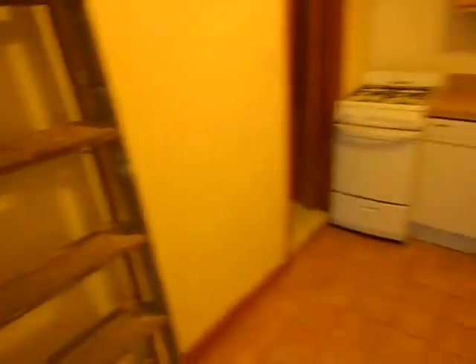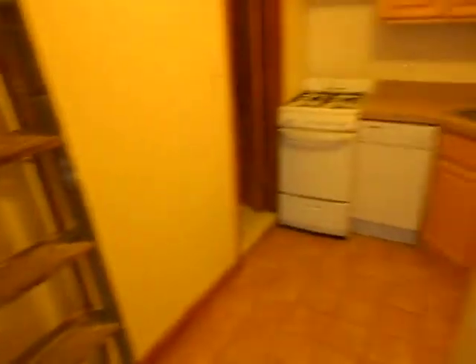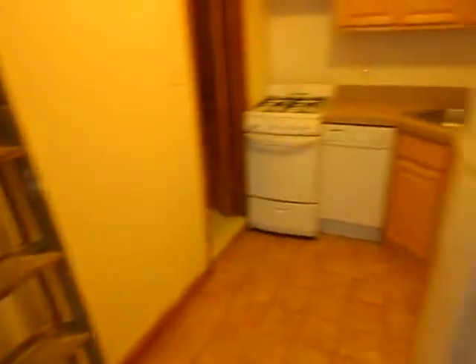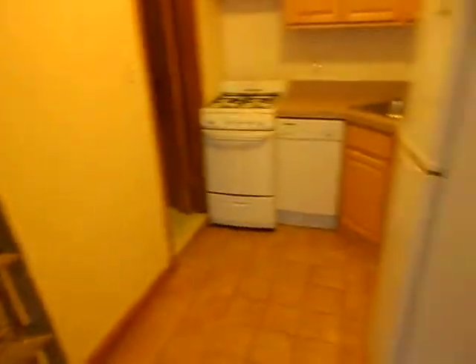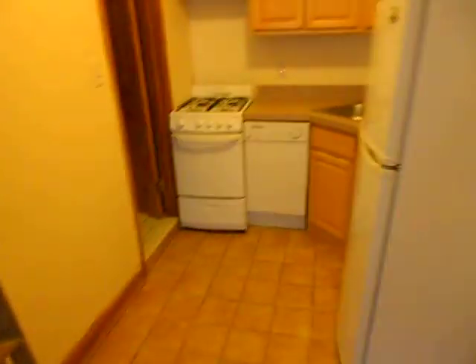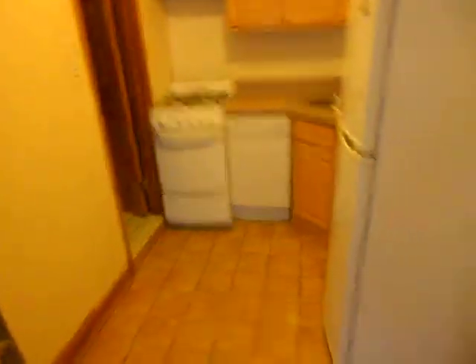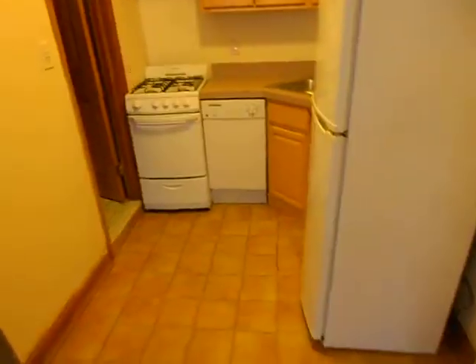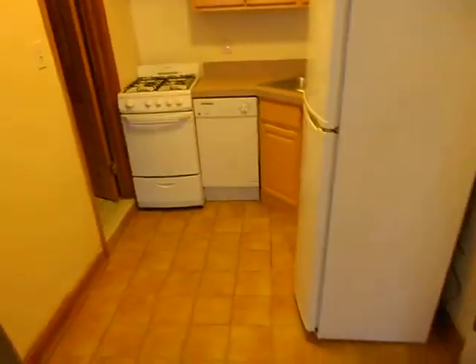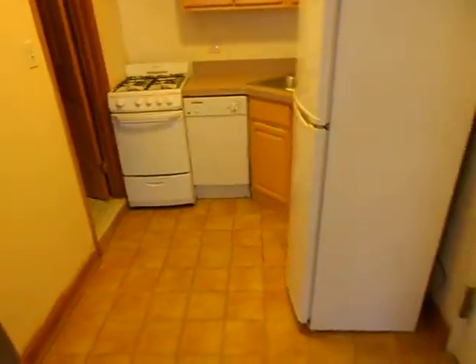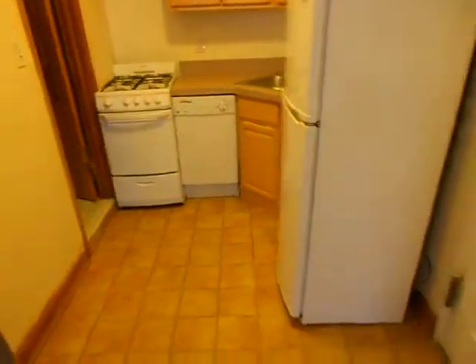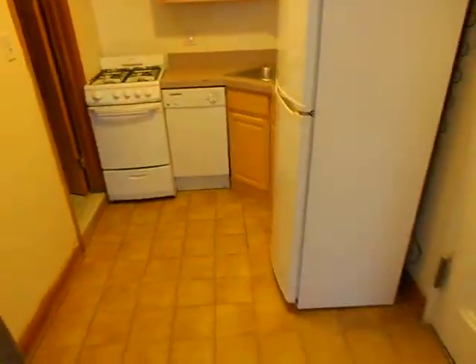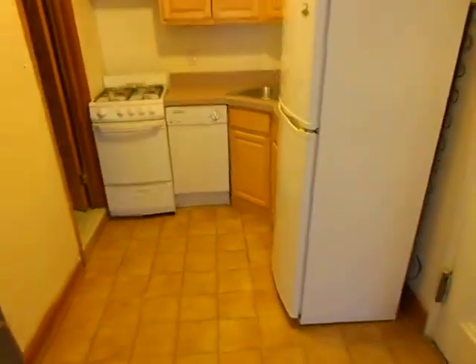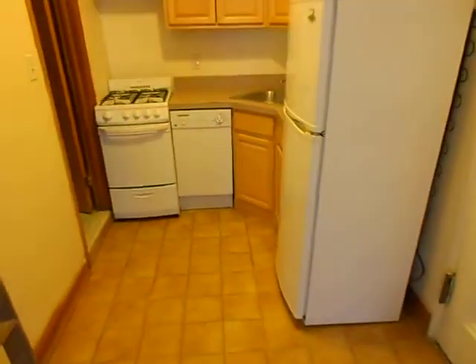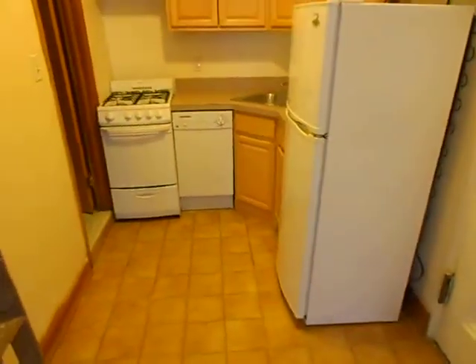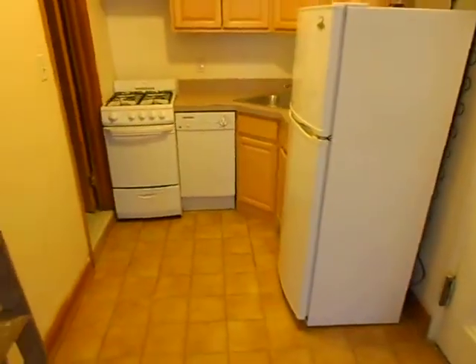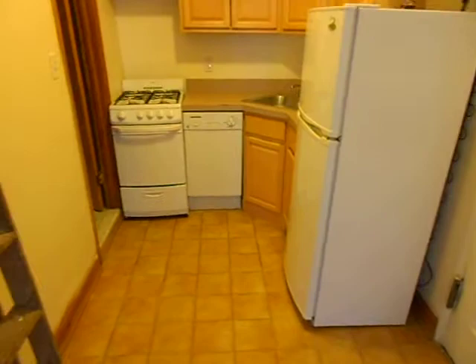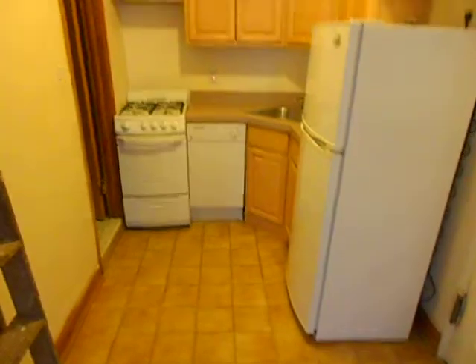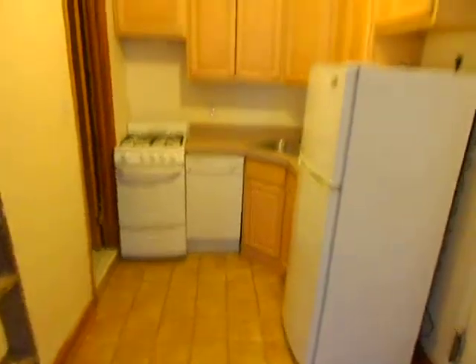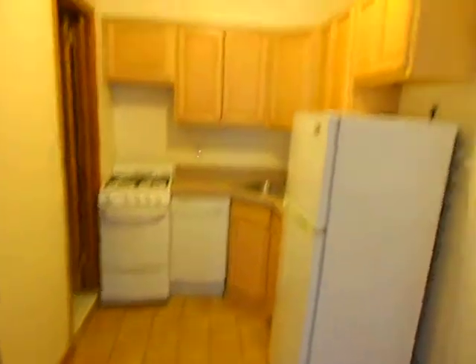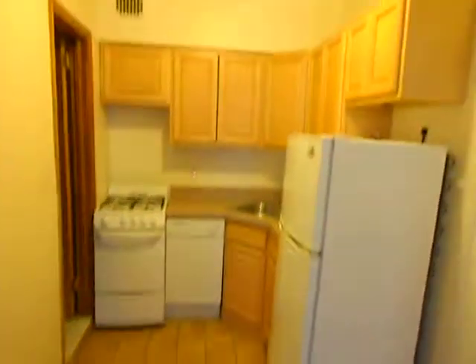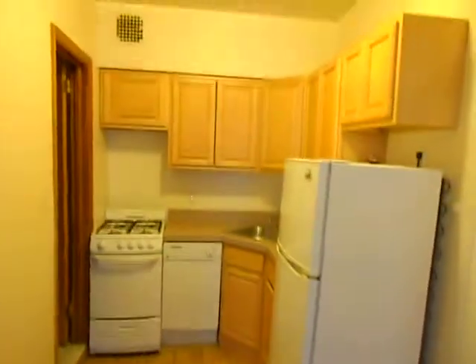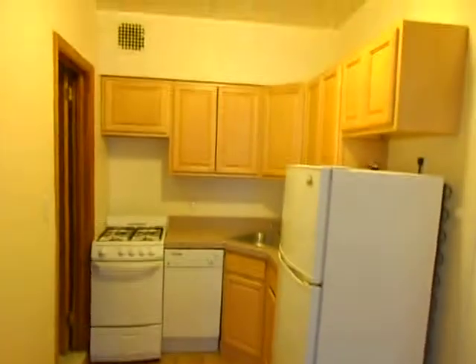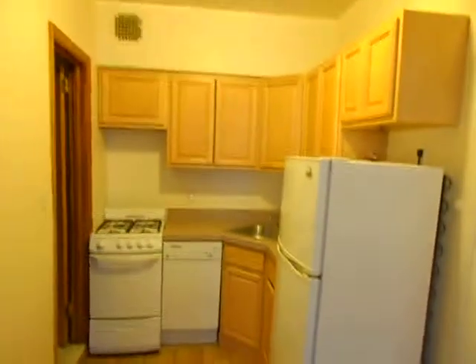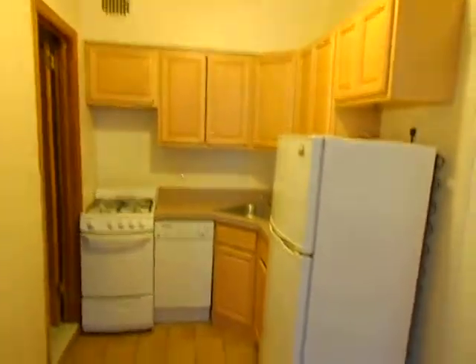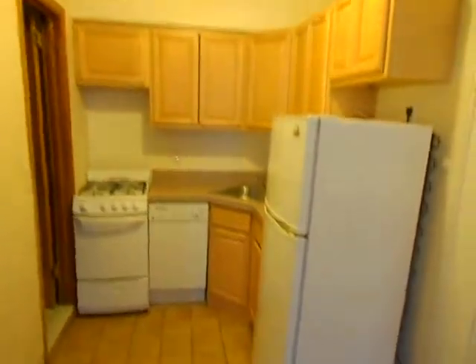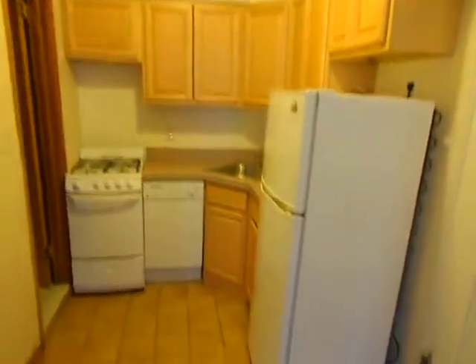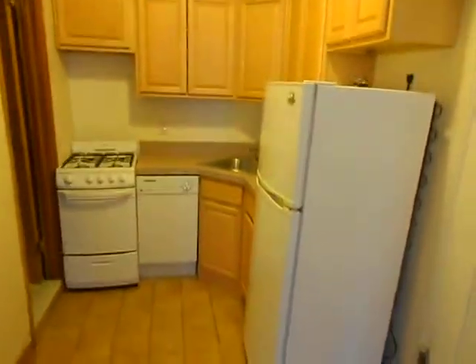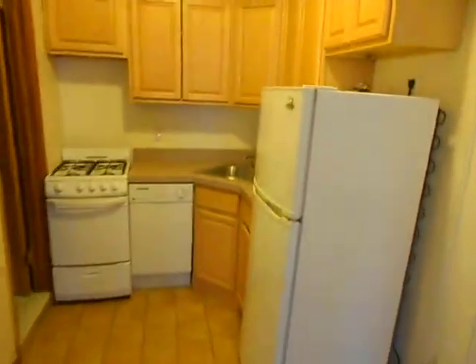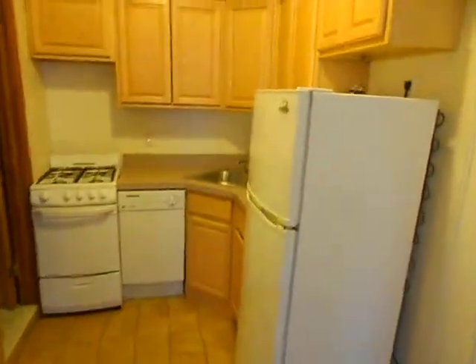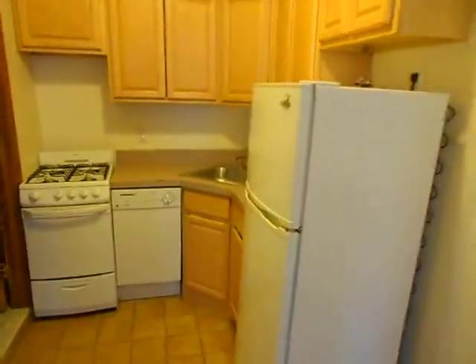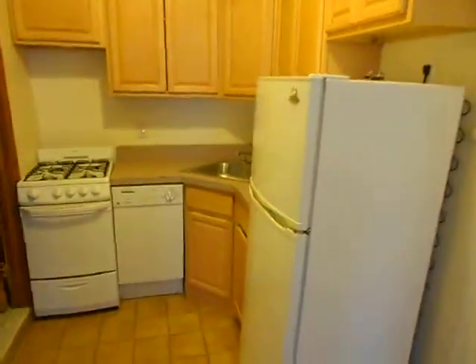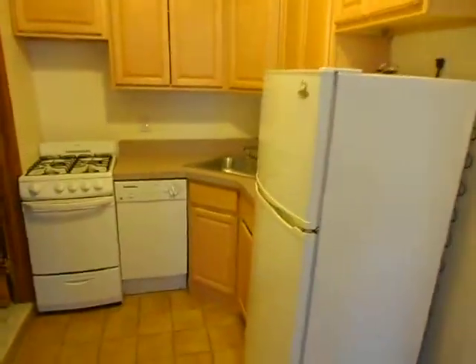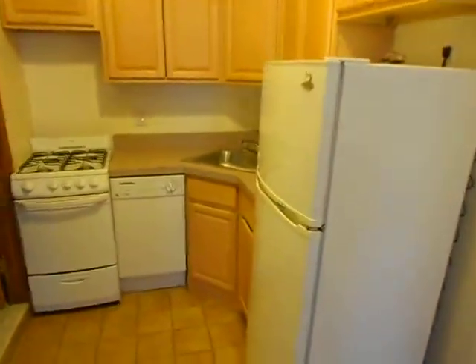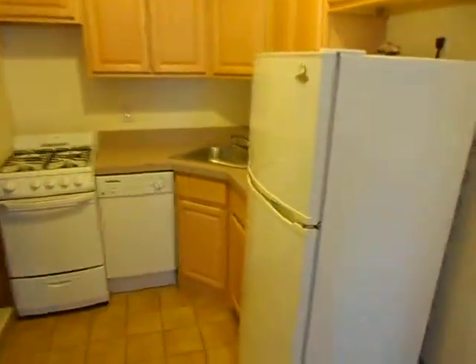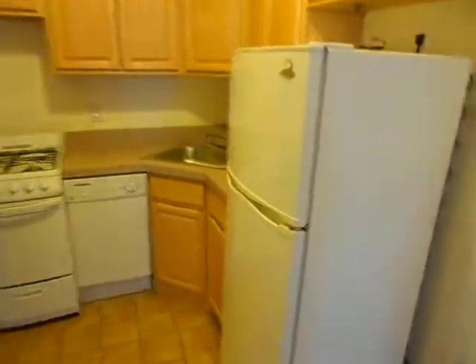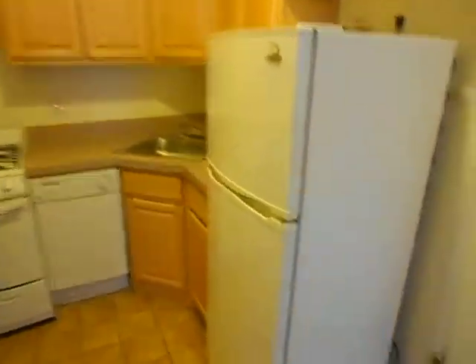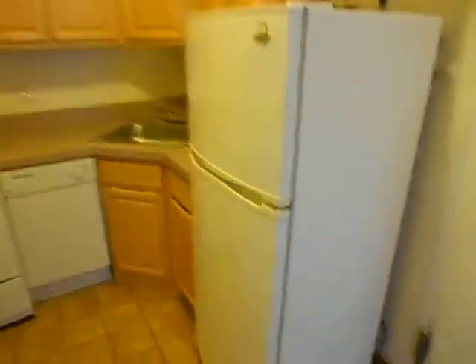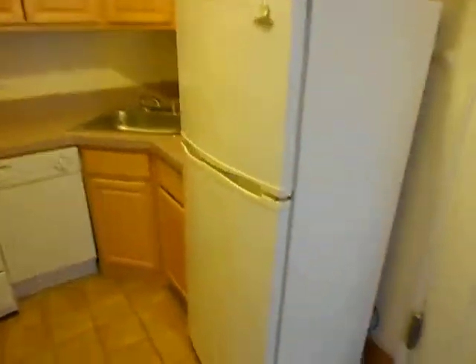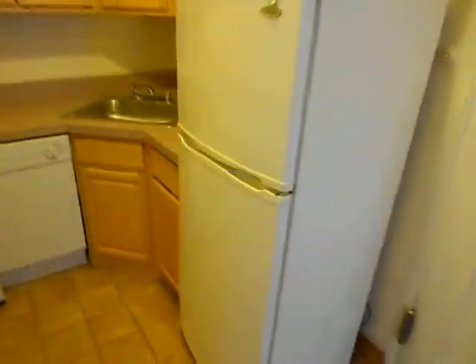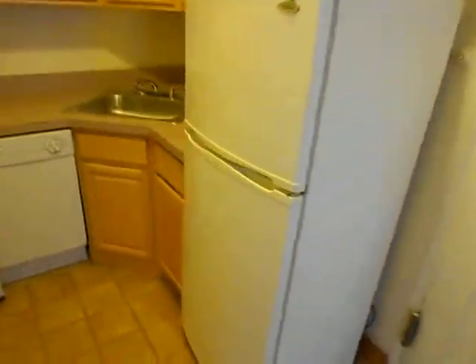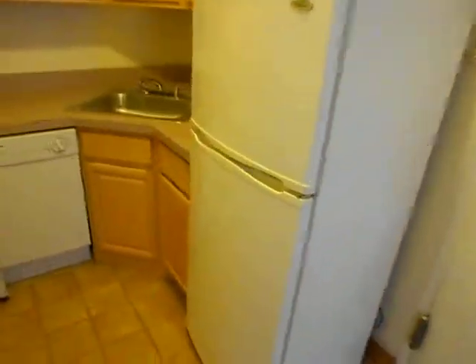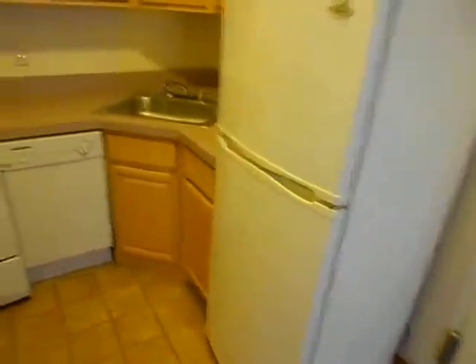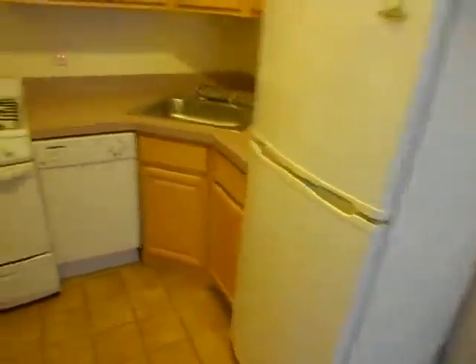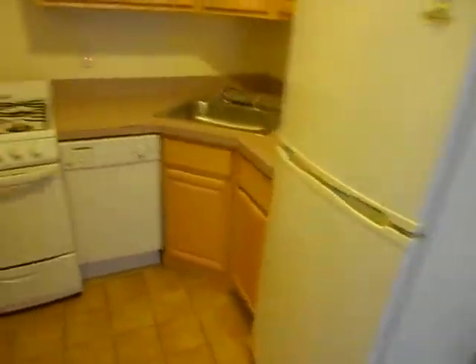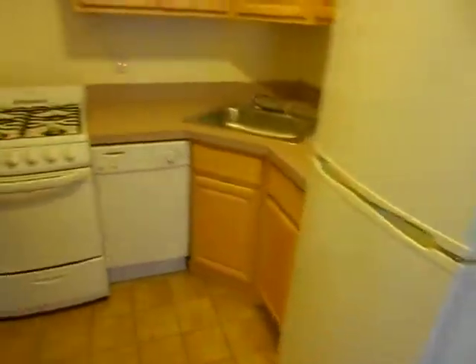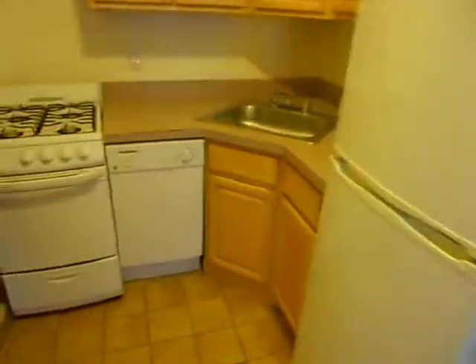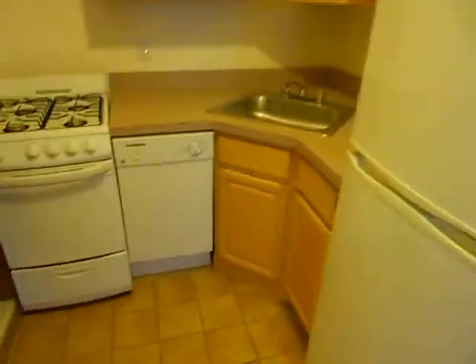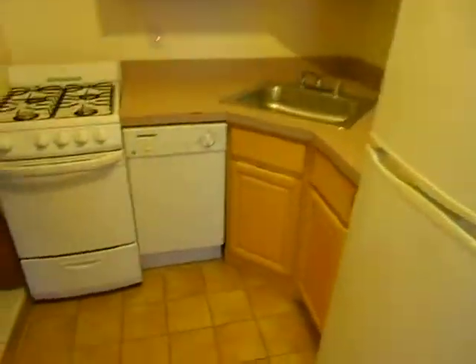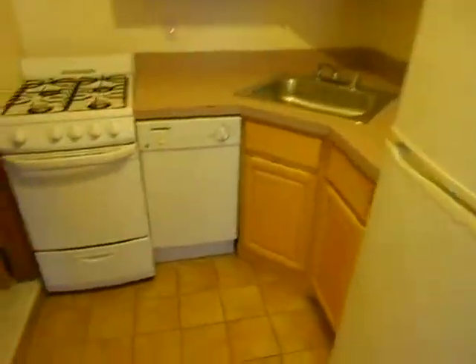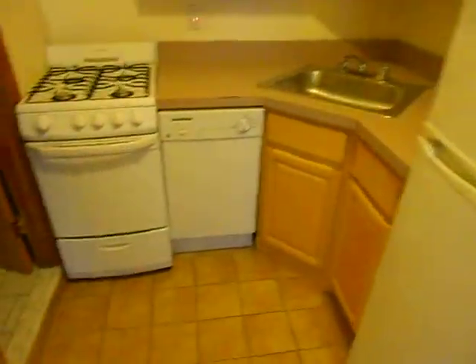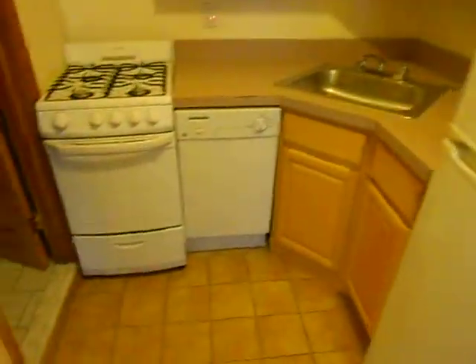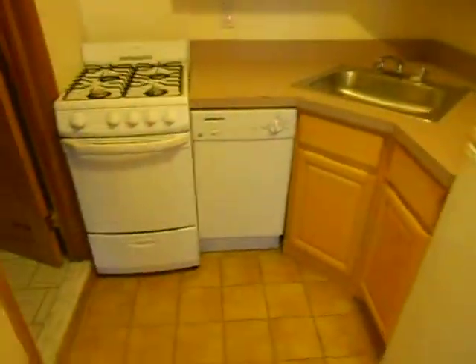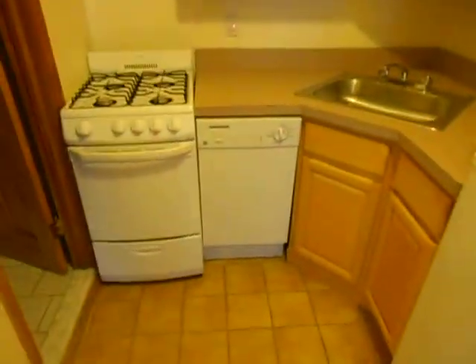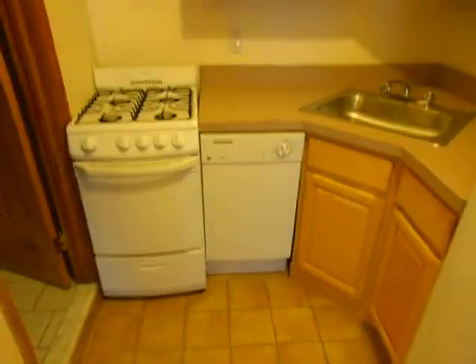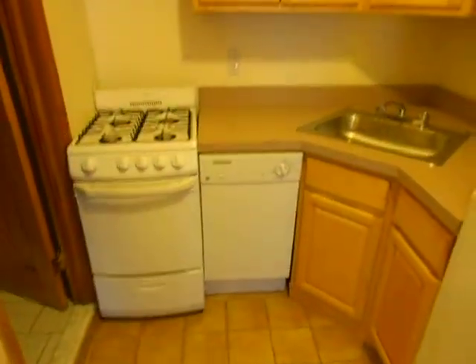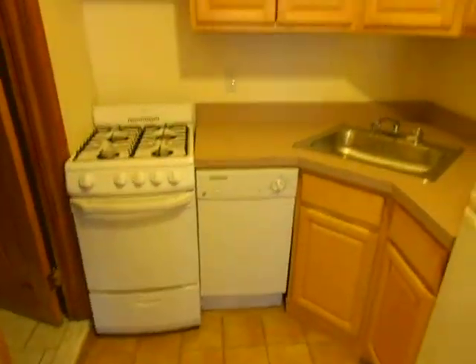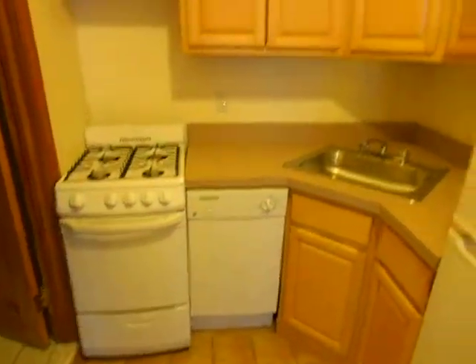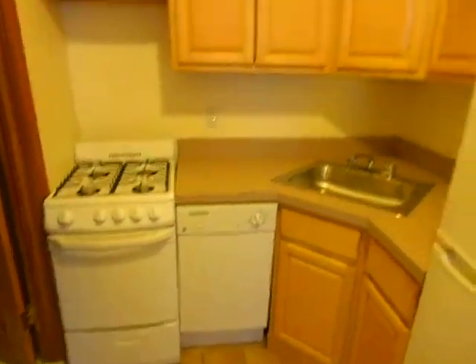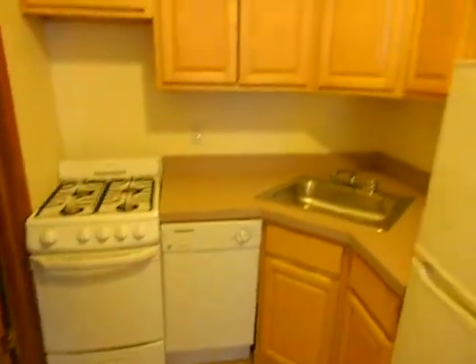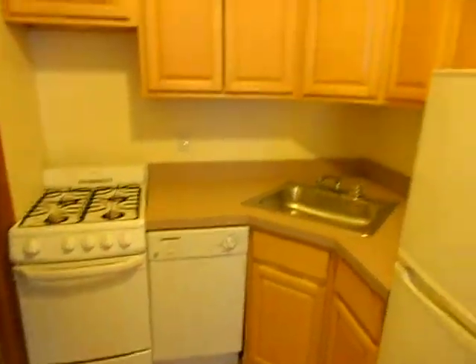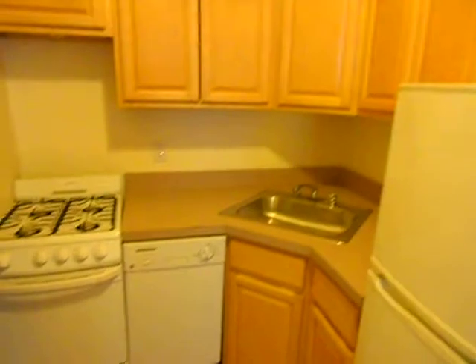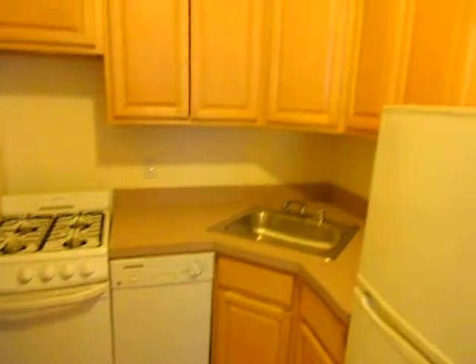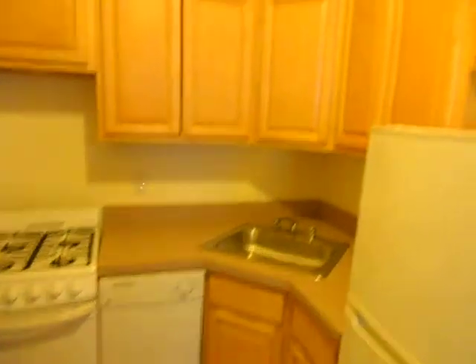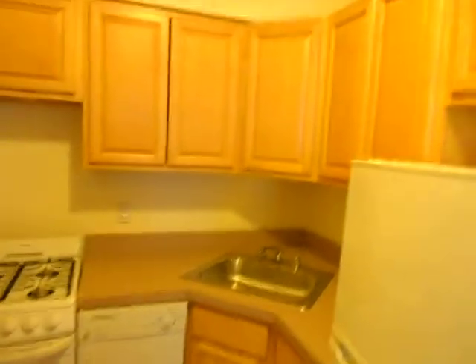We have a separate kitchen. This apartment was just renovated. We've got a lot of cabinet space, a refrigerator, dishwasher, and oven.